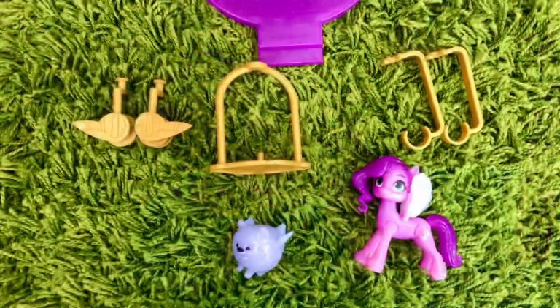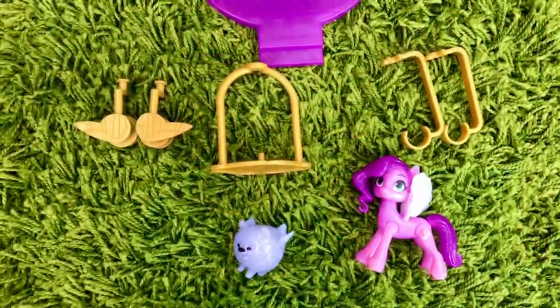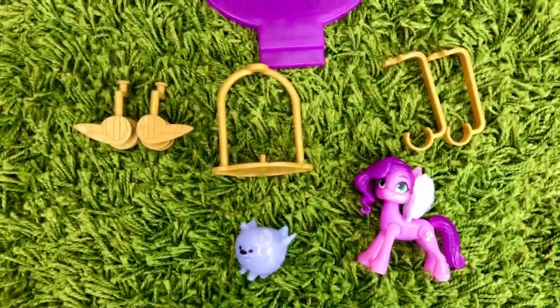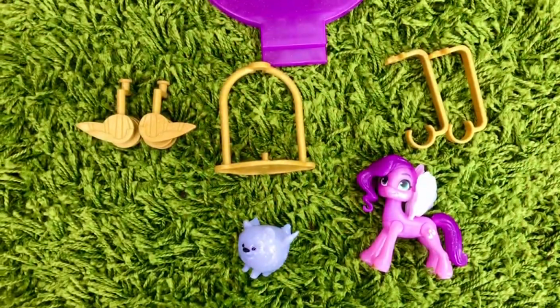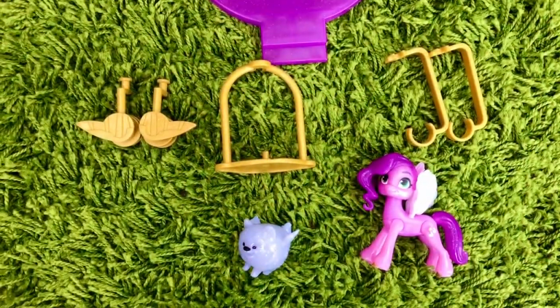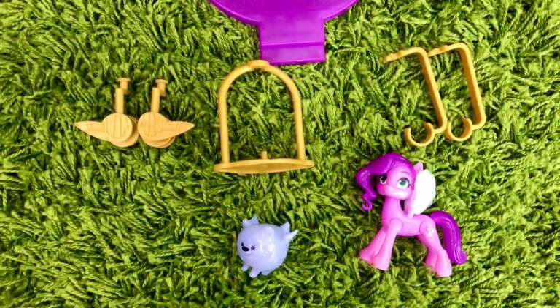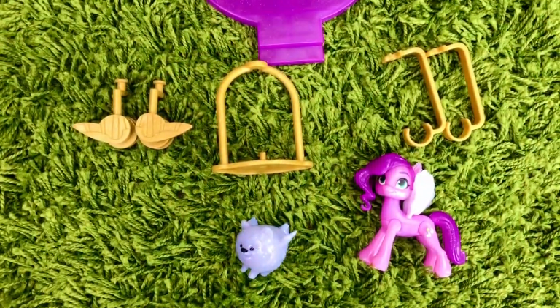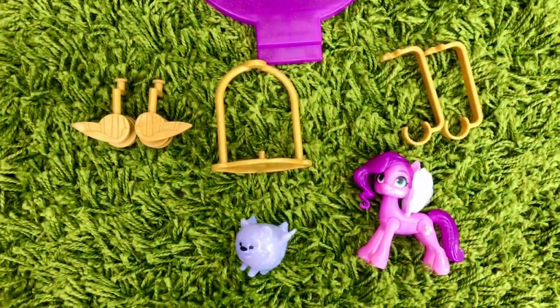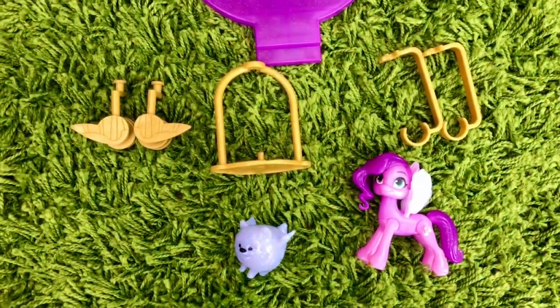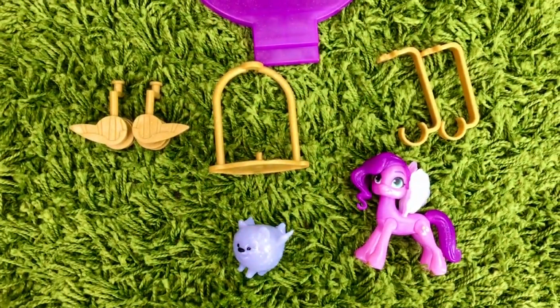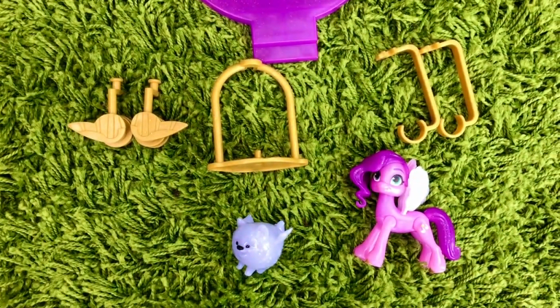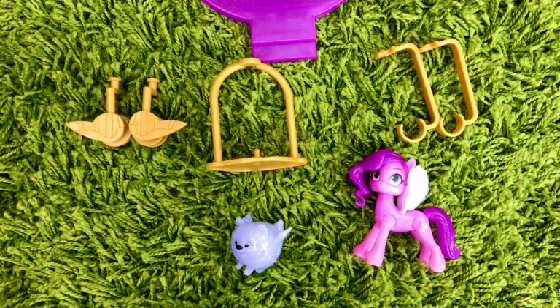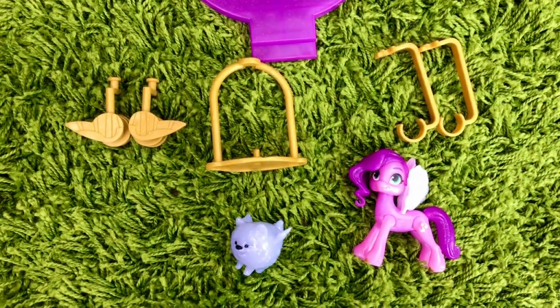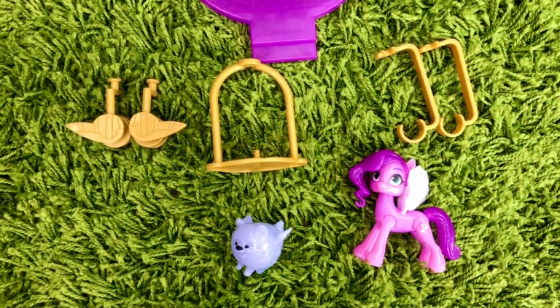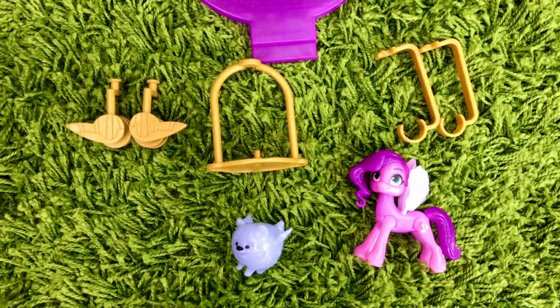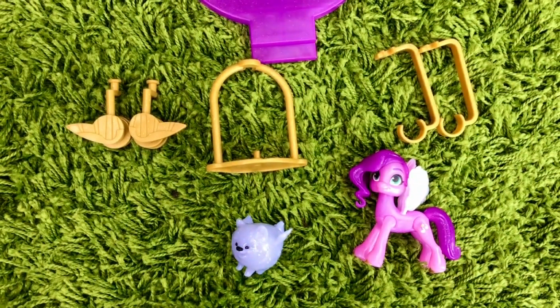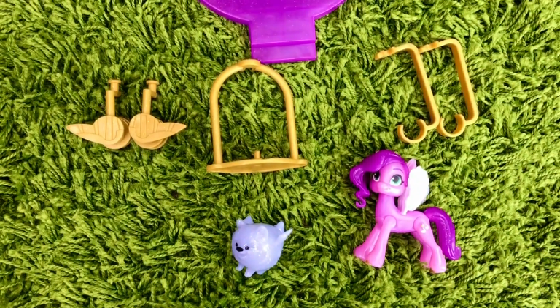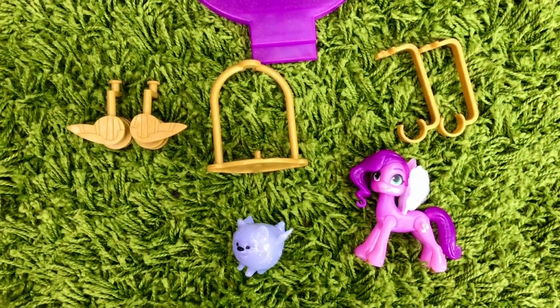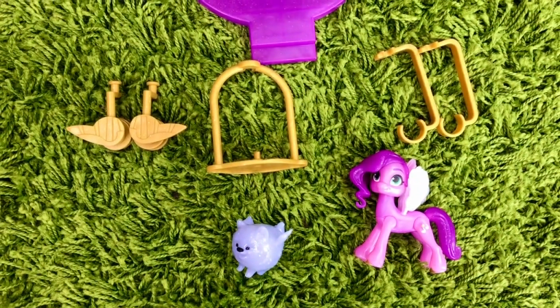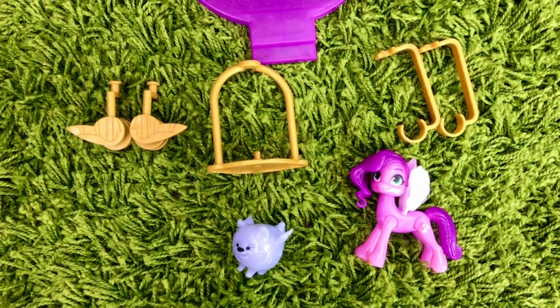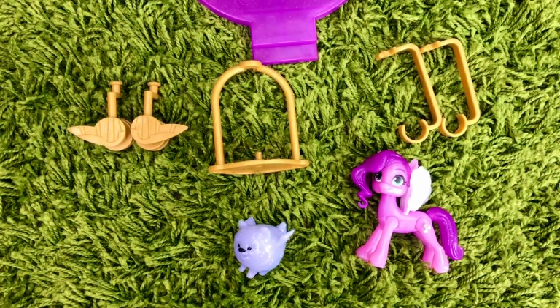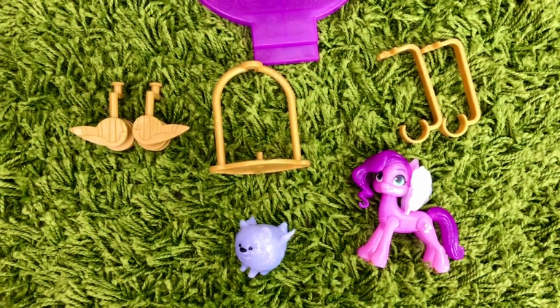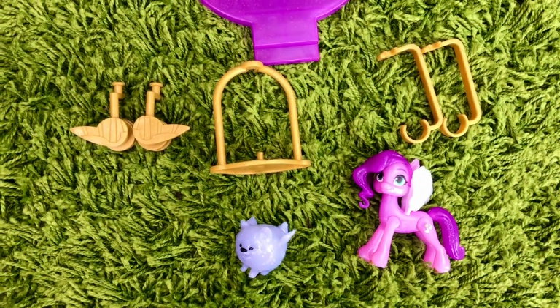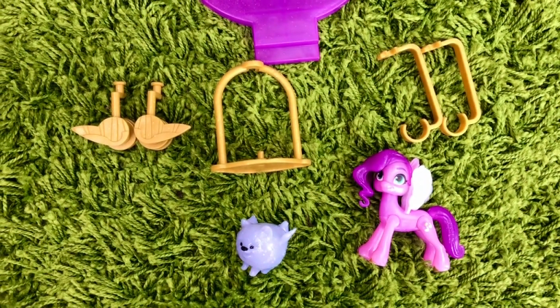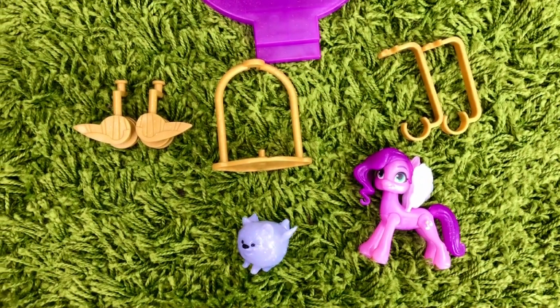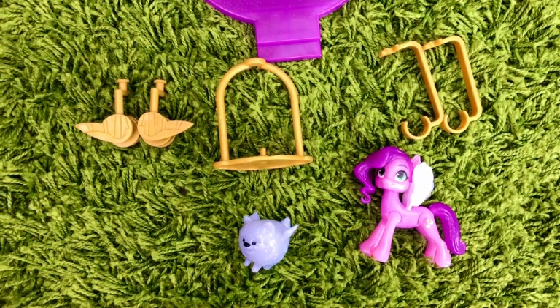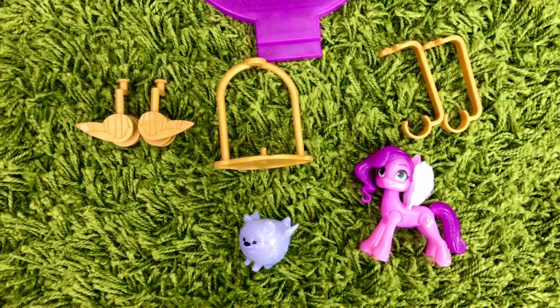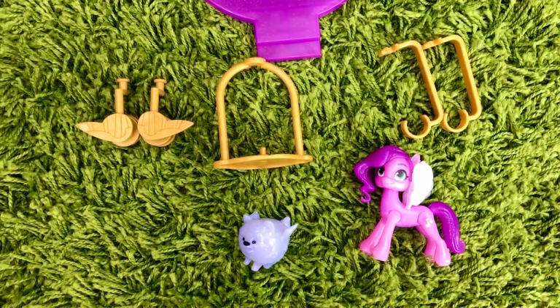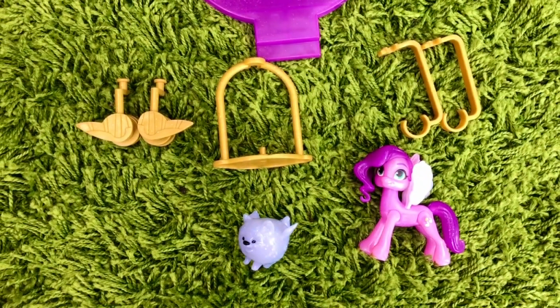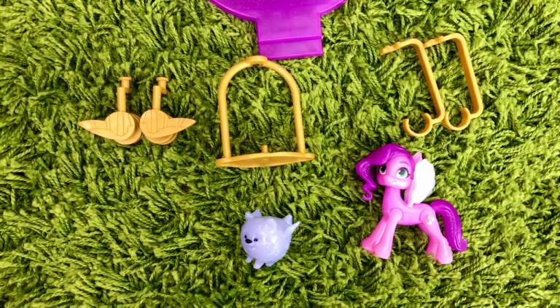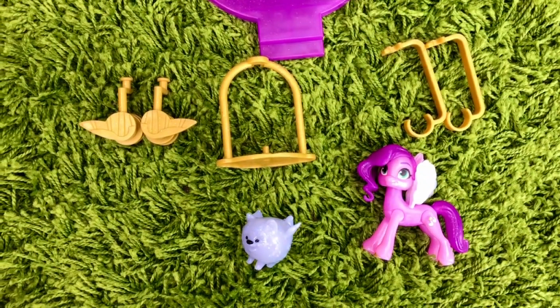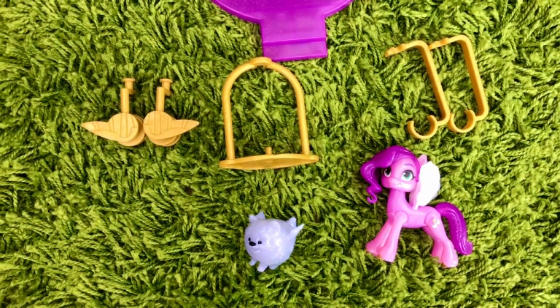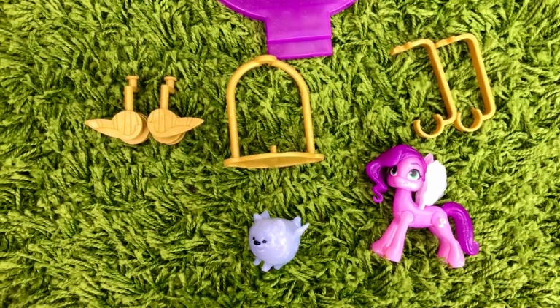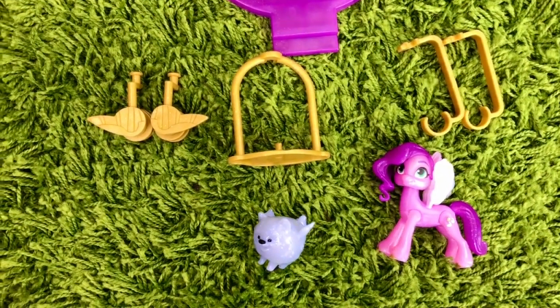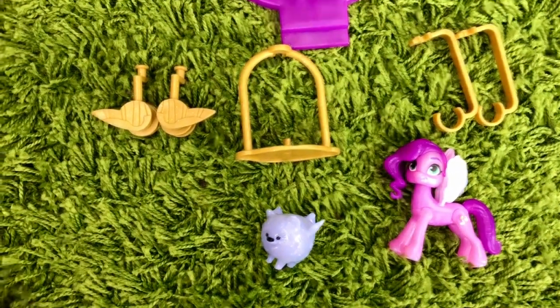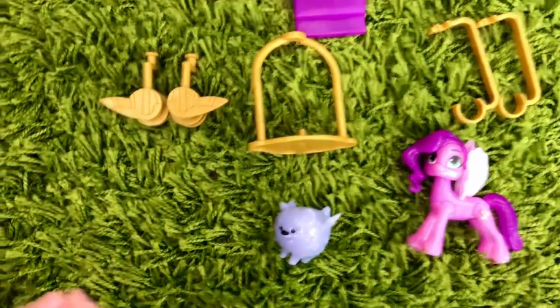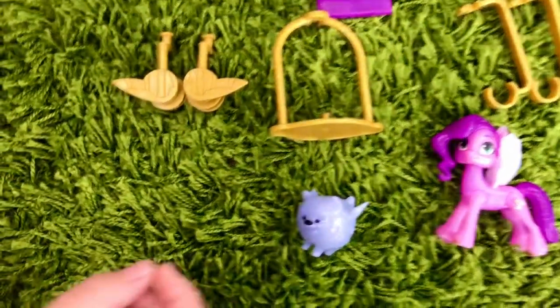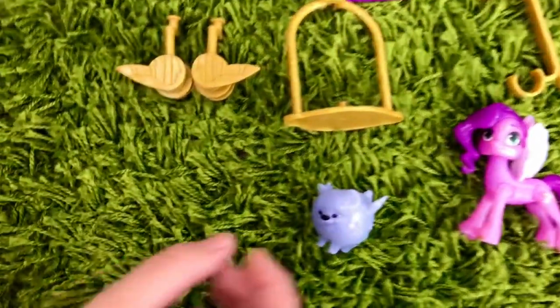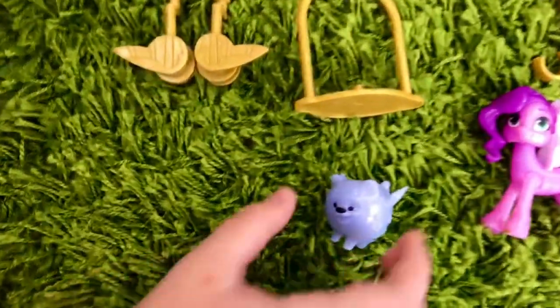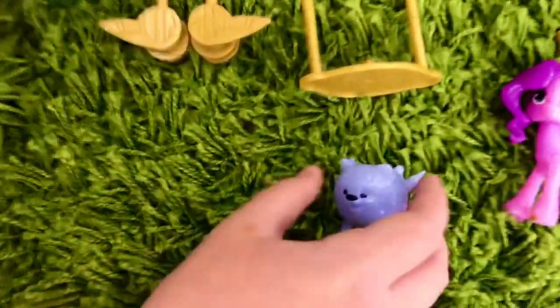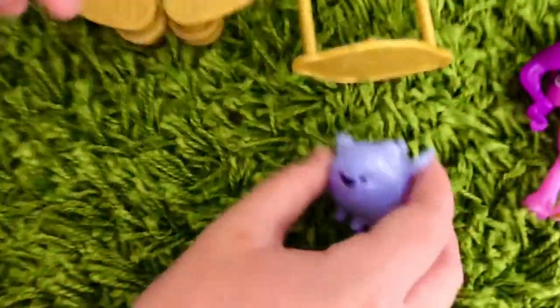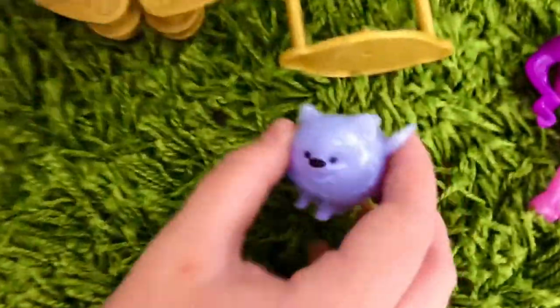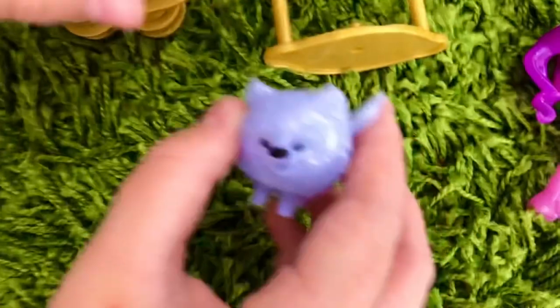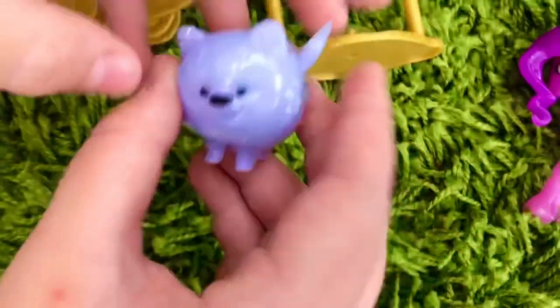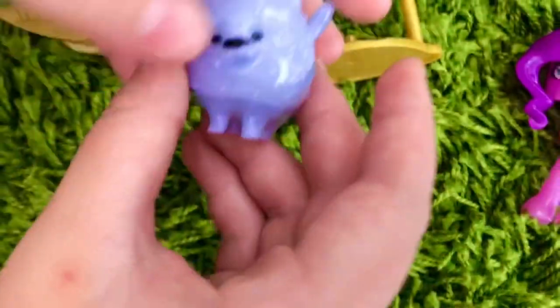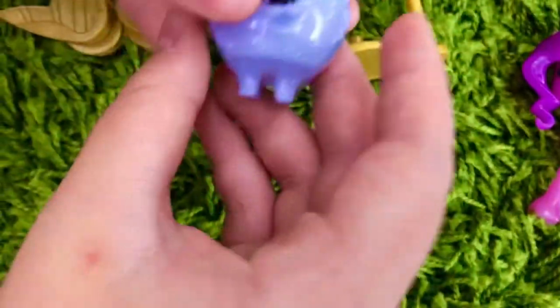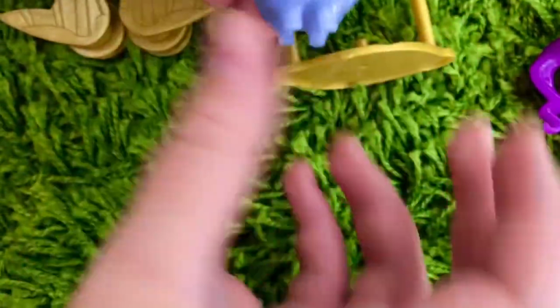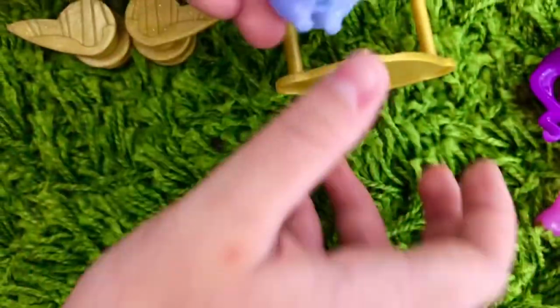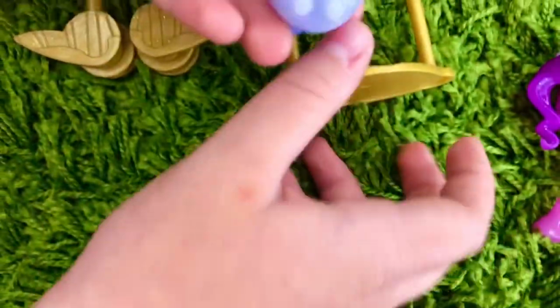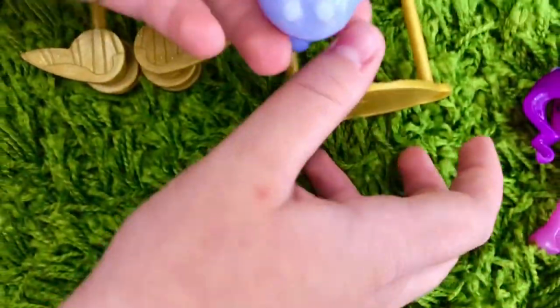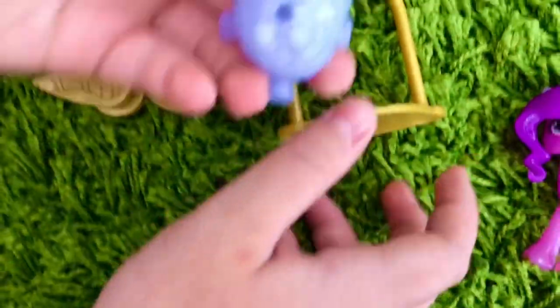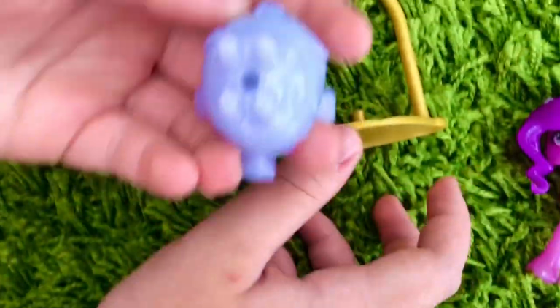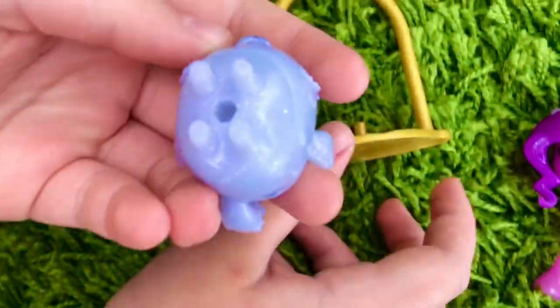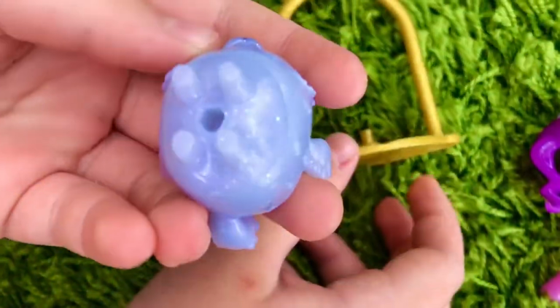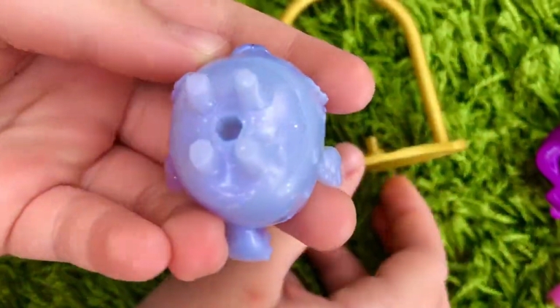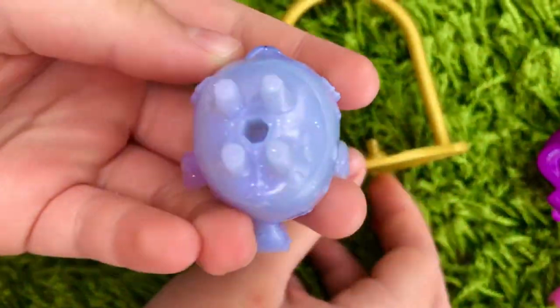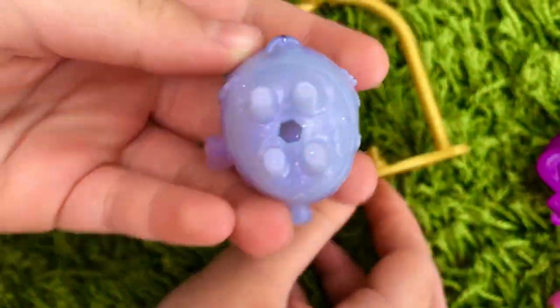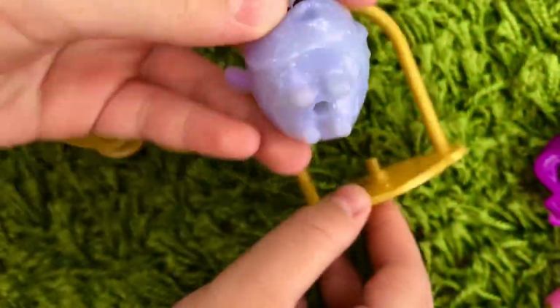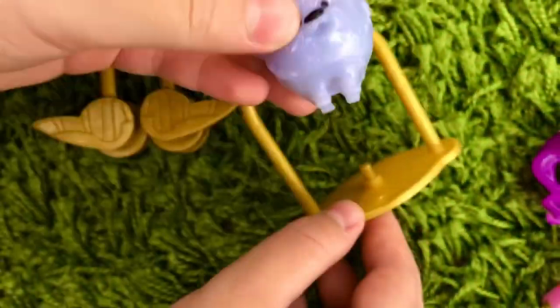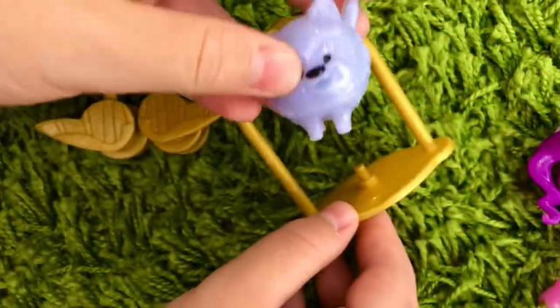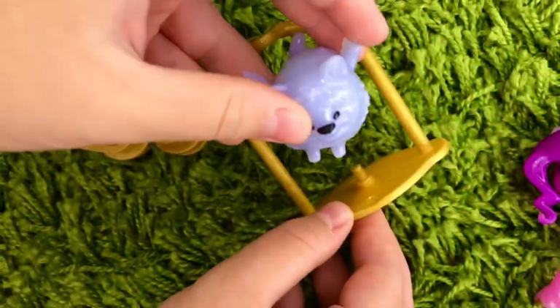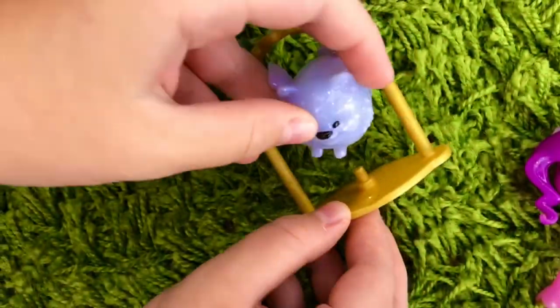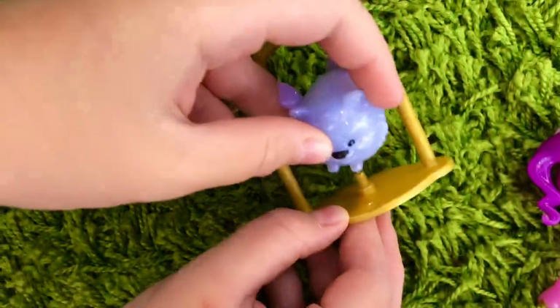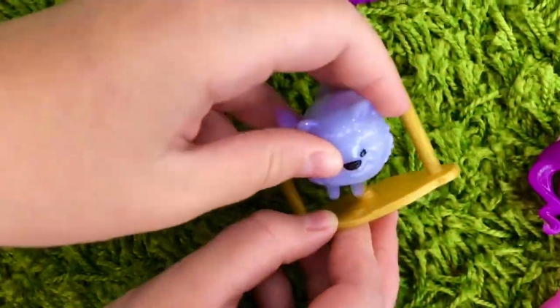Now I'm going to try to use the zip lines. These are the accessories you'll need. I'll start with Cloudpuff — he goes on this special stand.